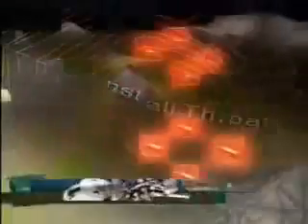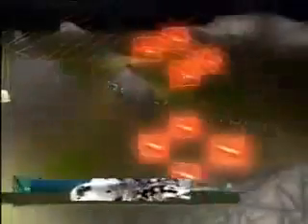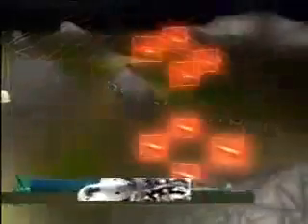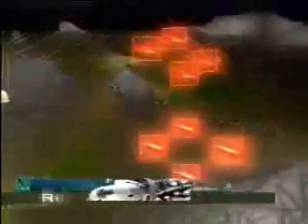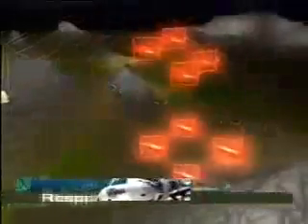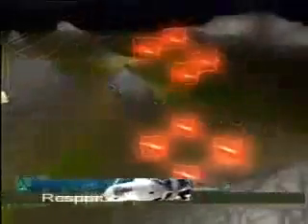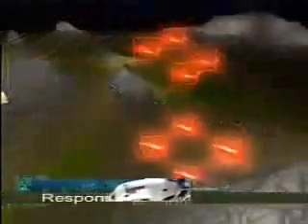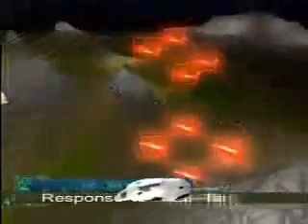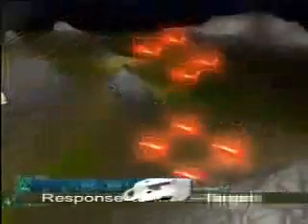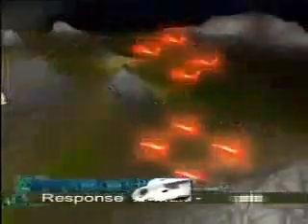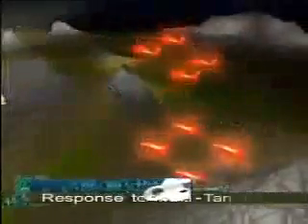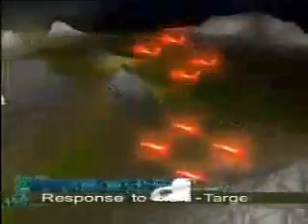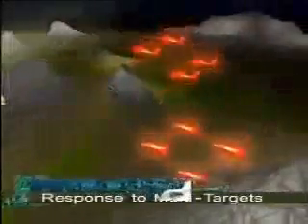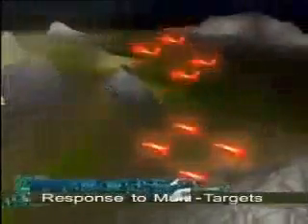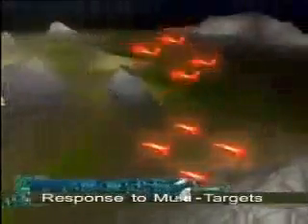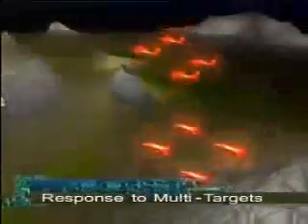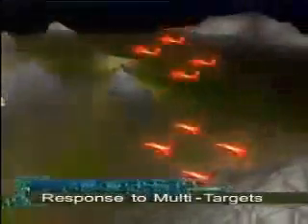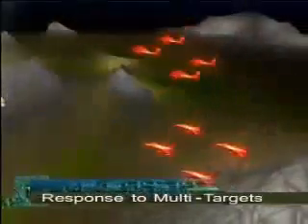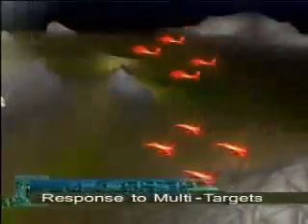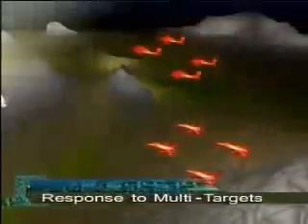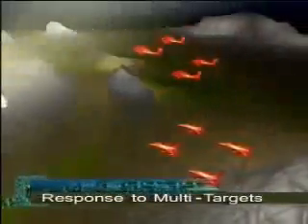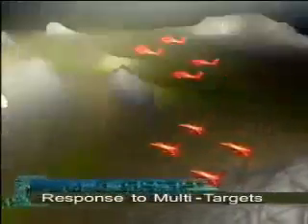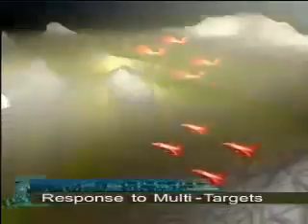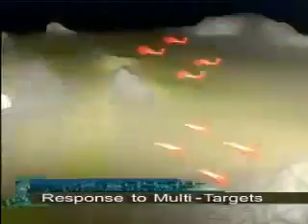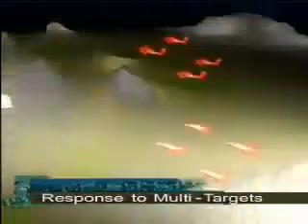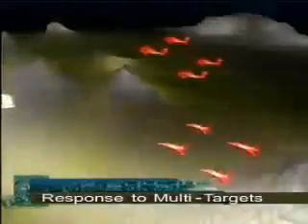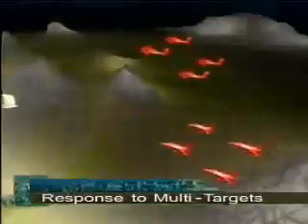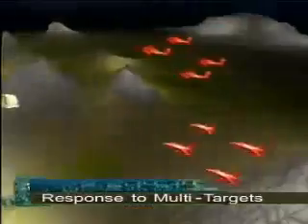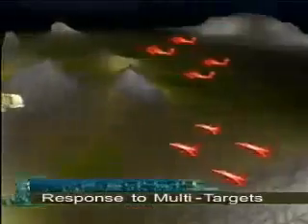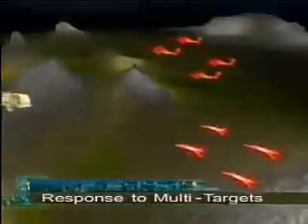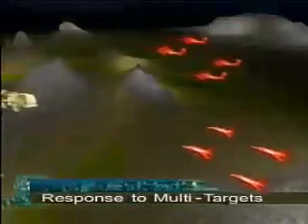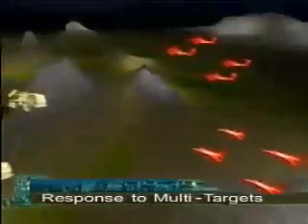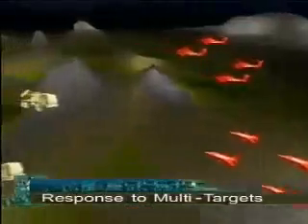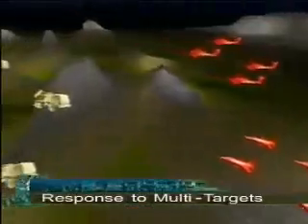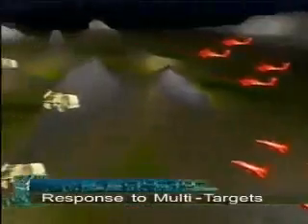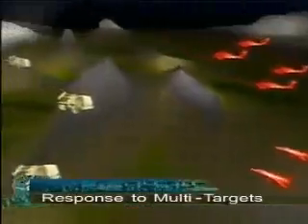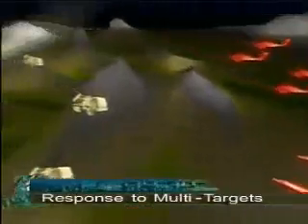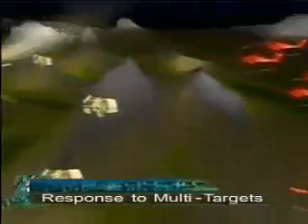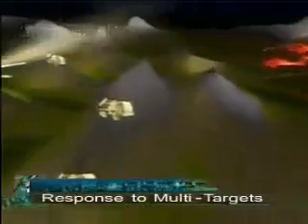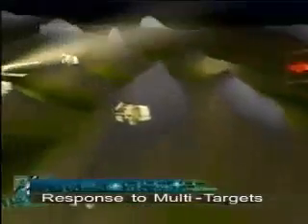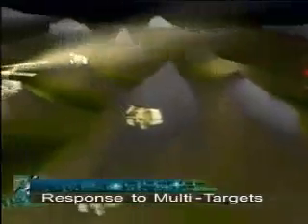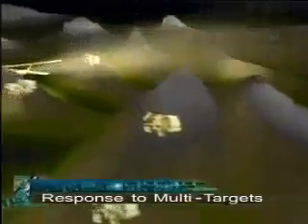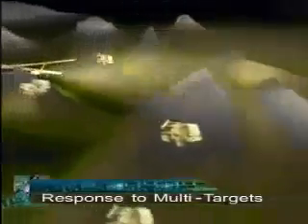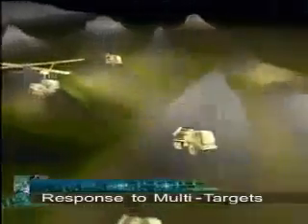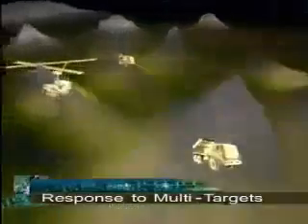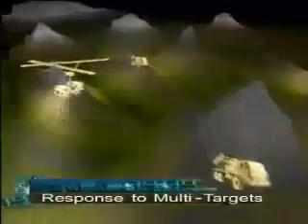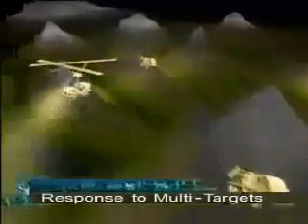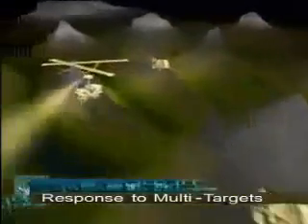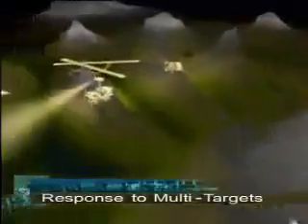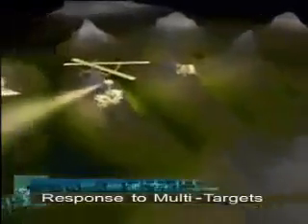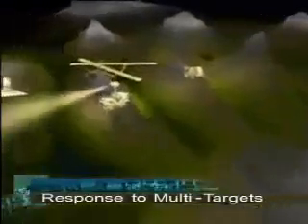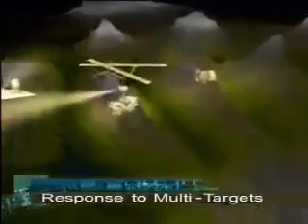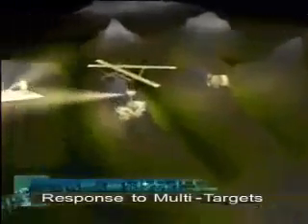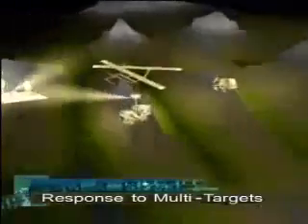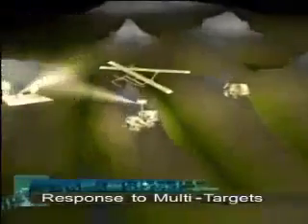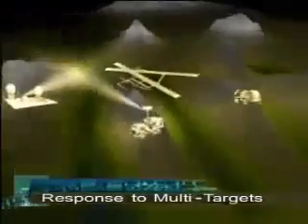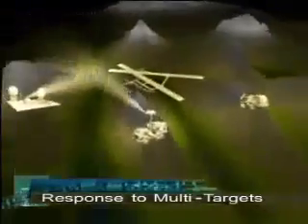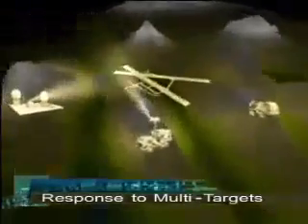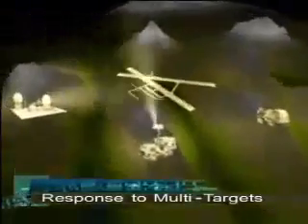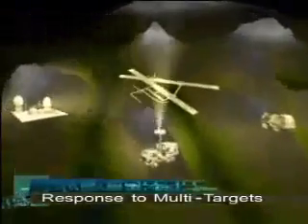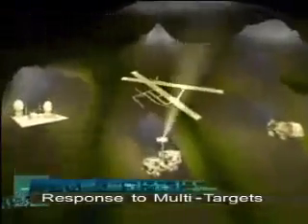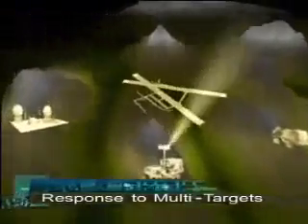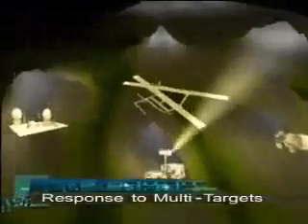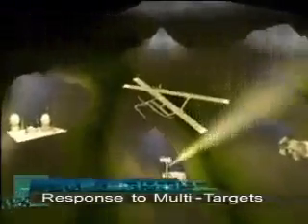The SPYDER system can function as a stand-alone web of protection for point defense, handling multiple threats simultaneously.